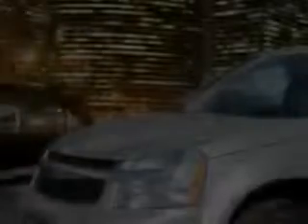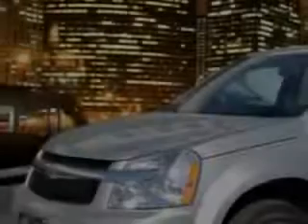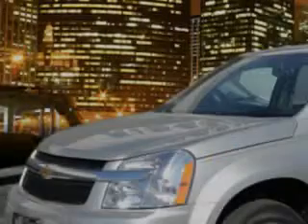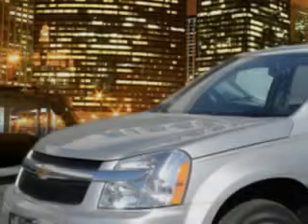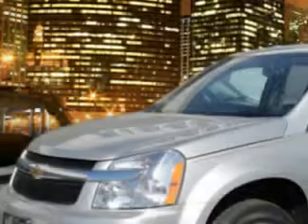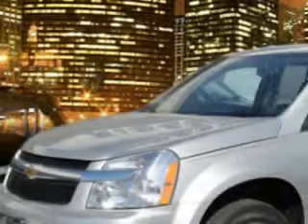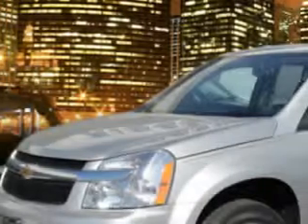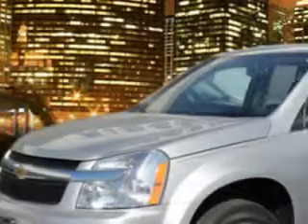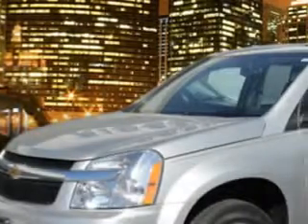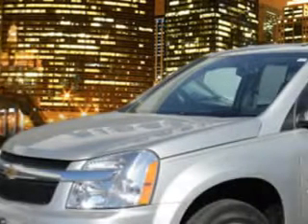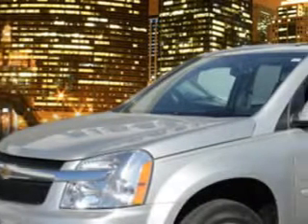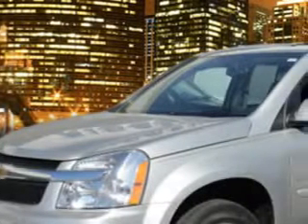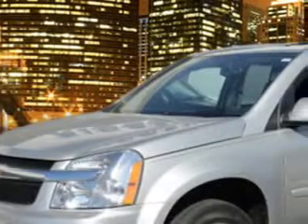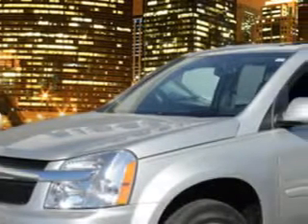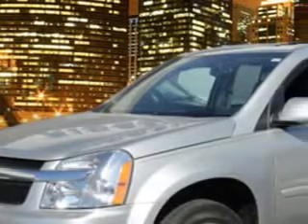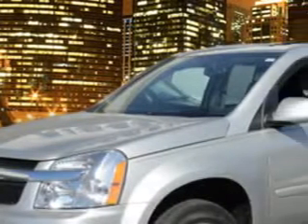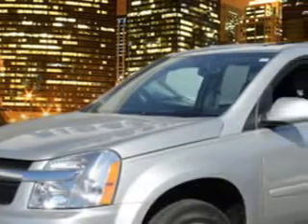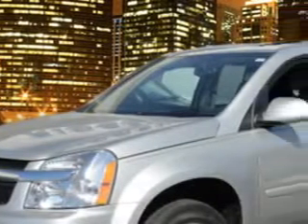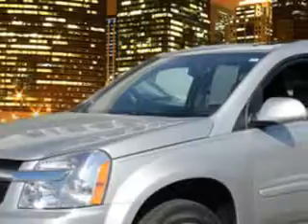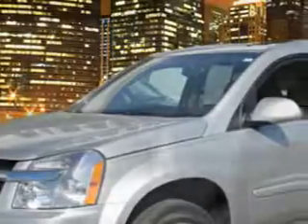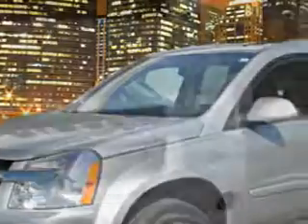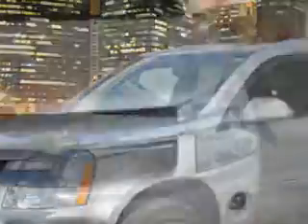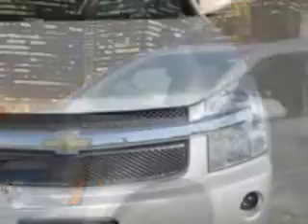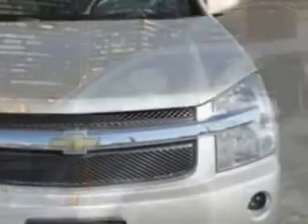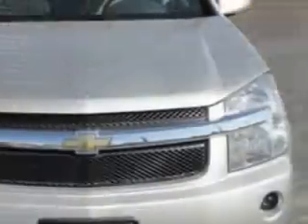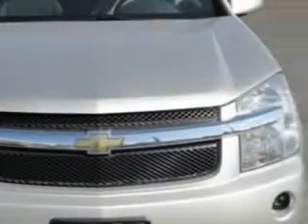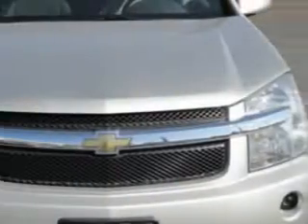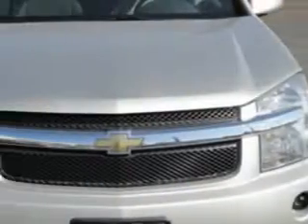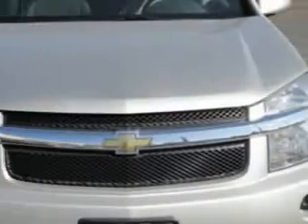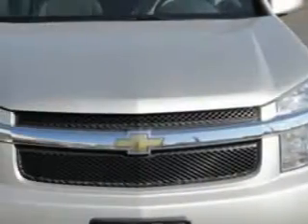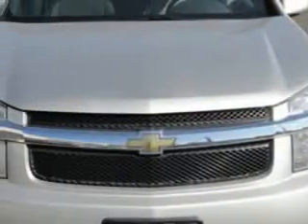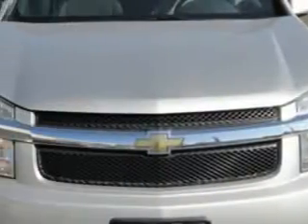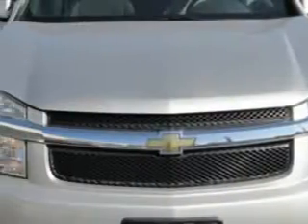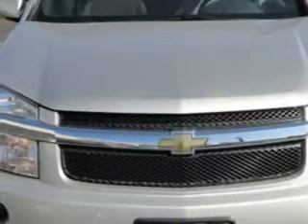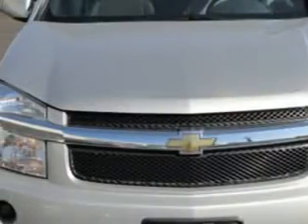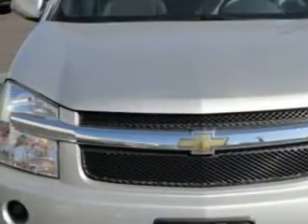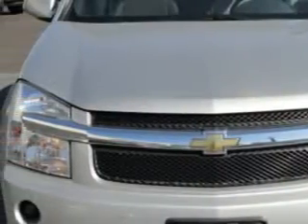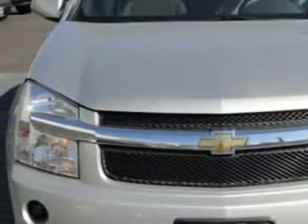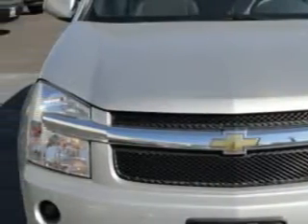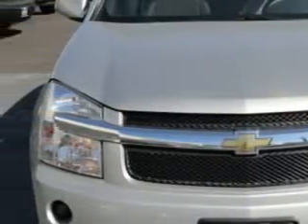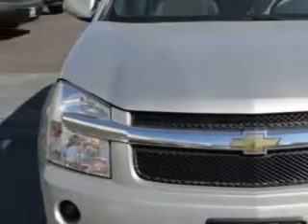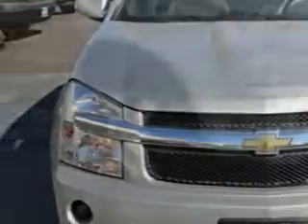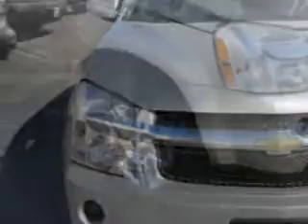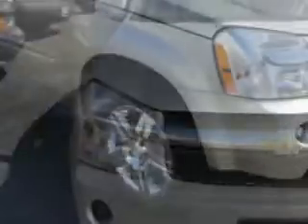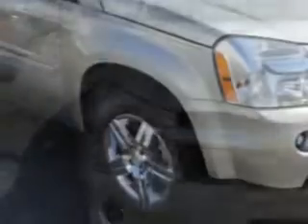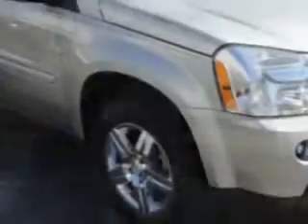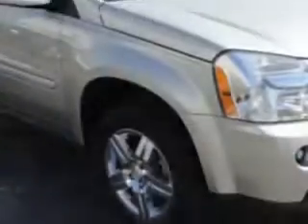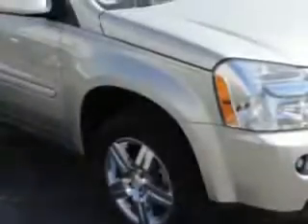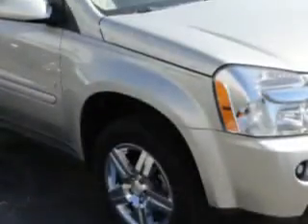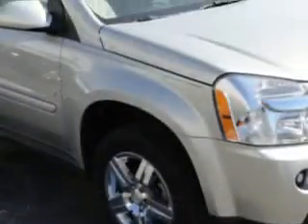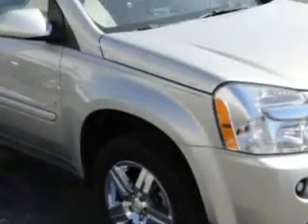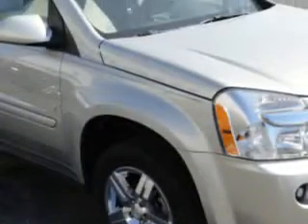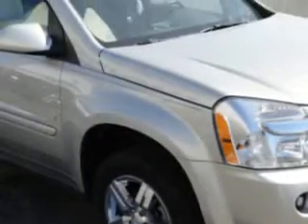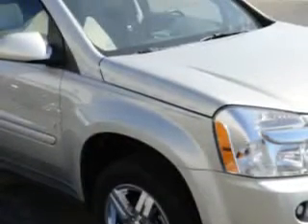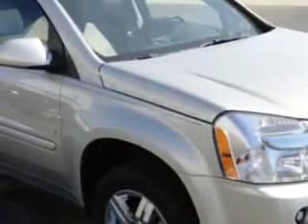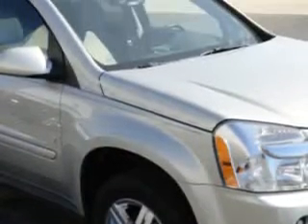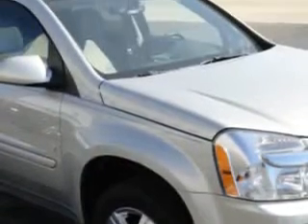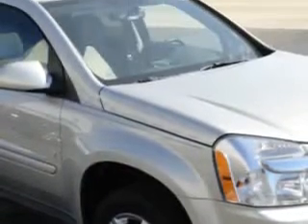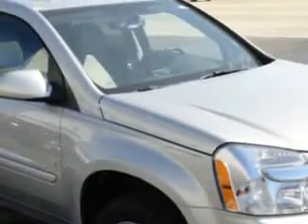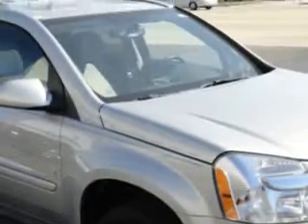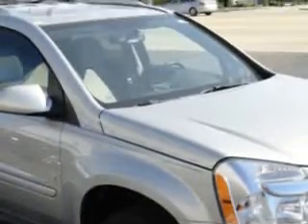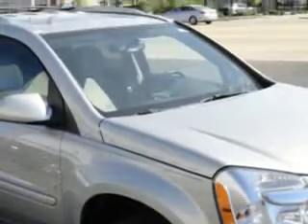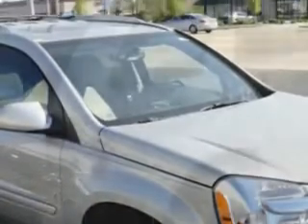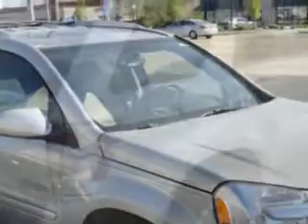Imagine driving this silver 08 Chevrolet Equinox LT, equipped with a 6-cylinder engine and an automatic transmission.